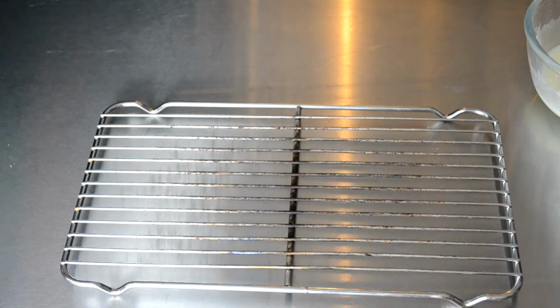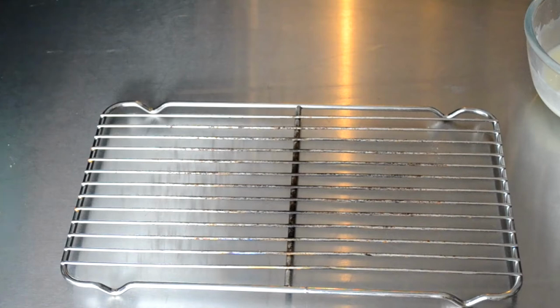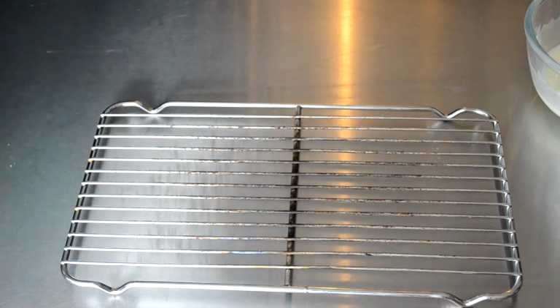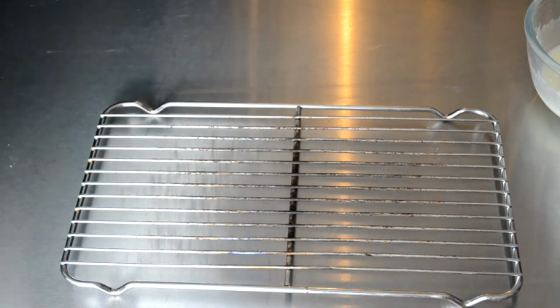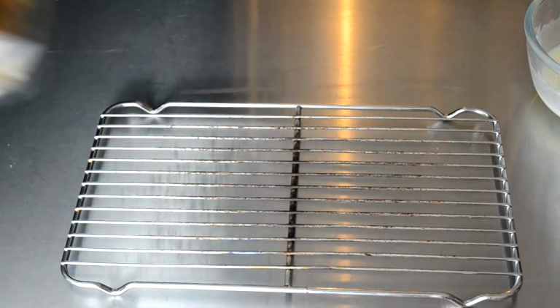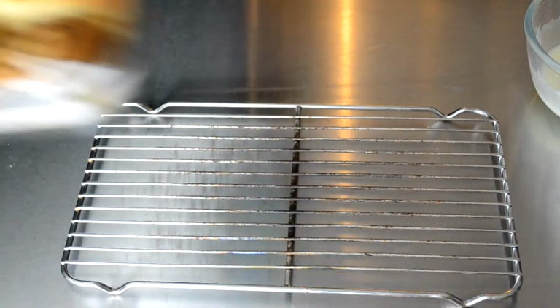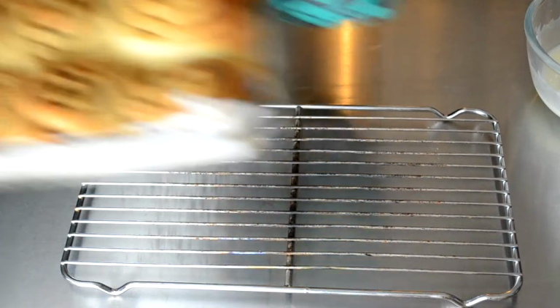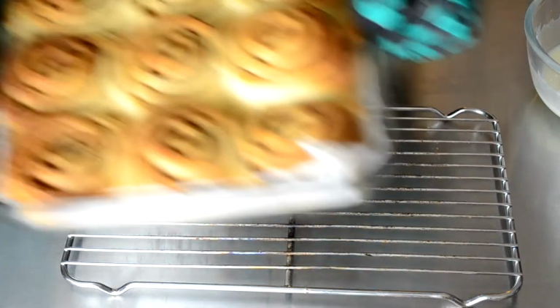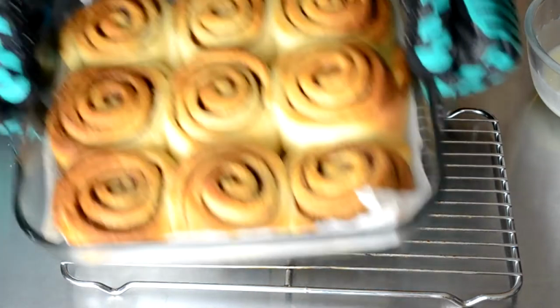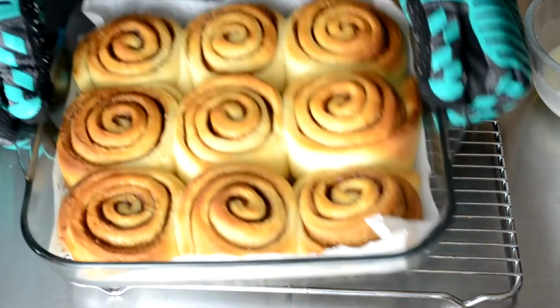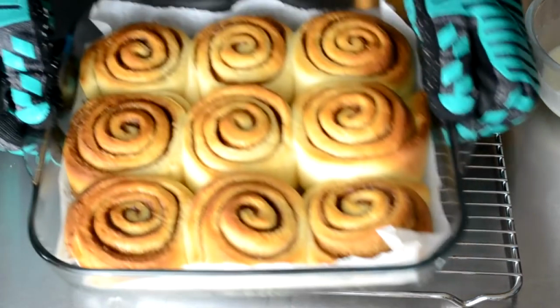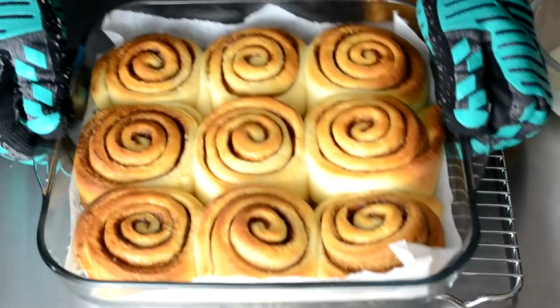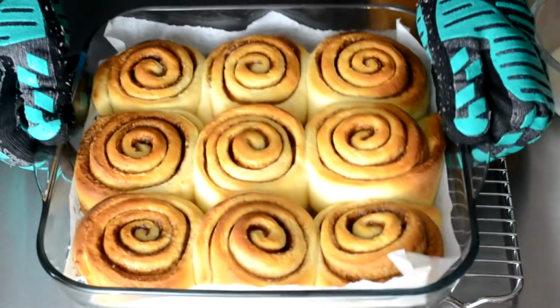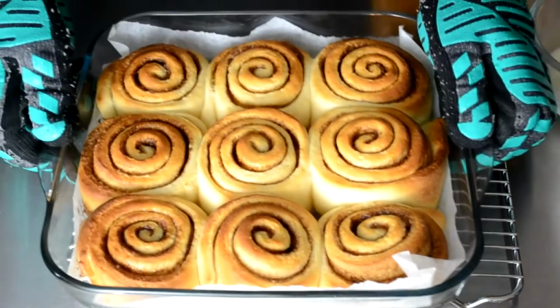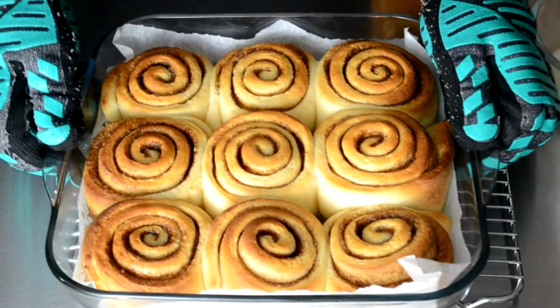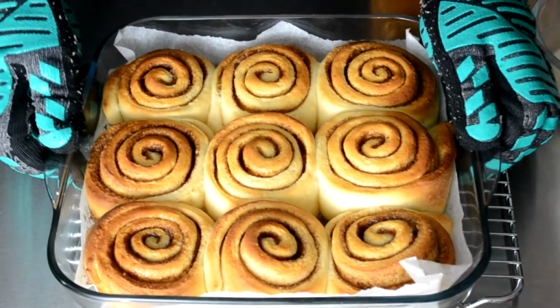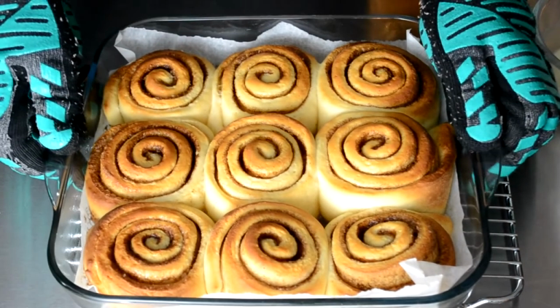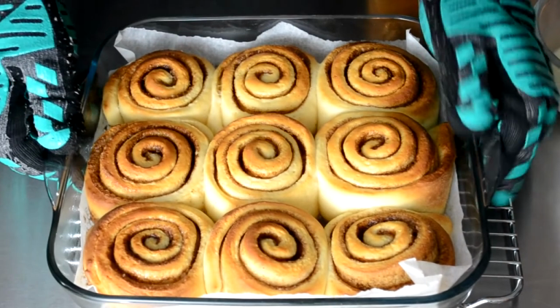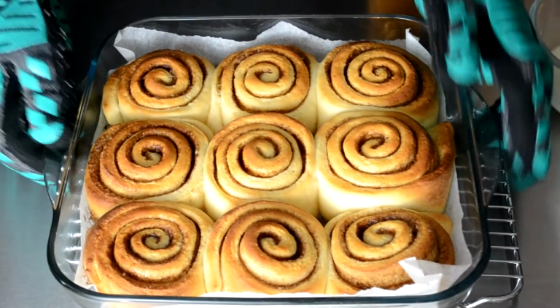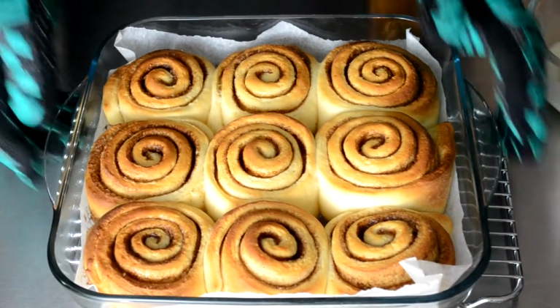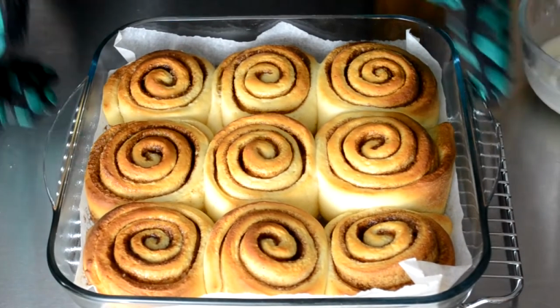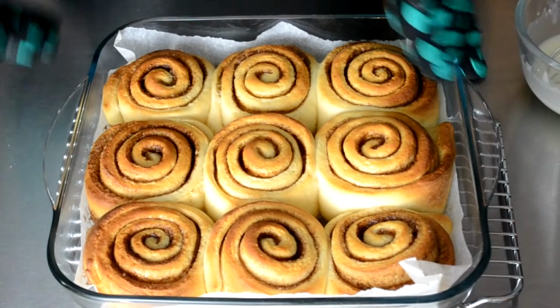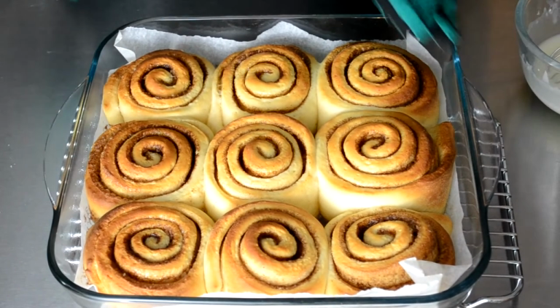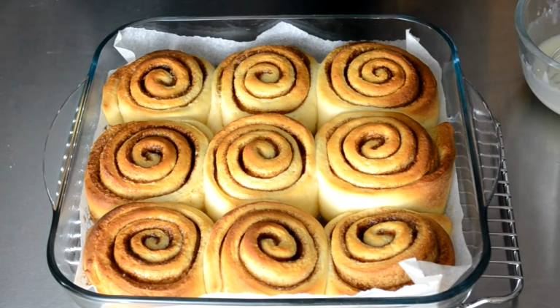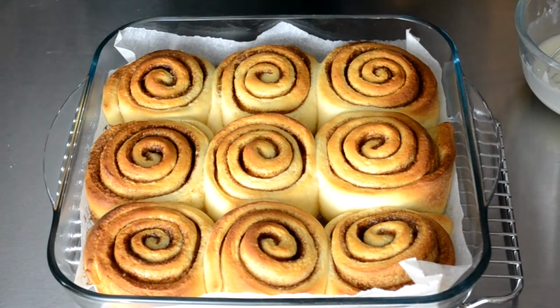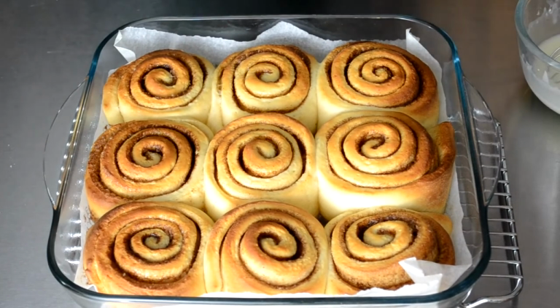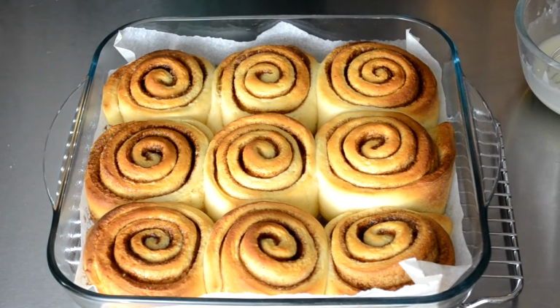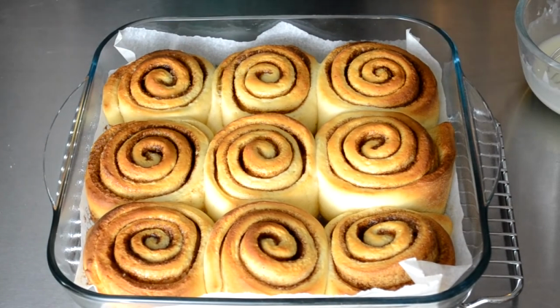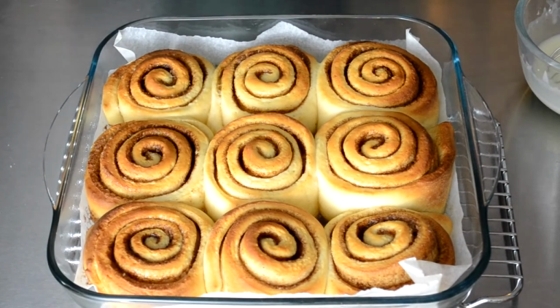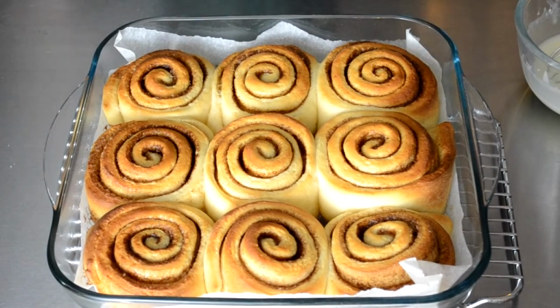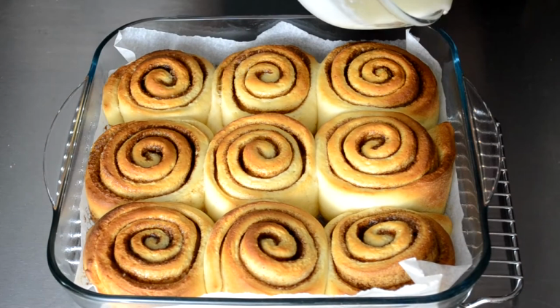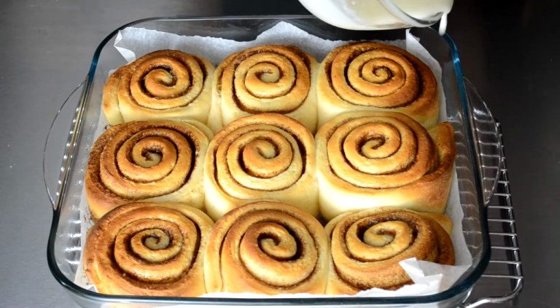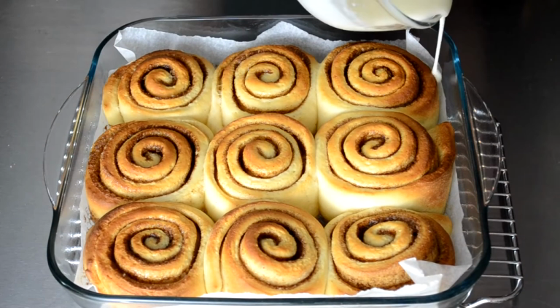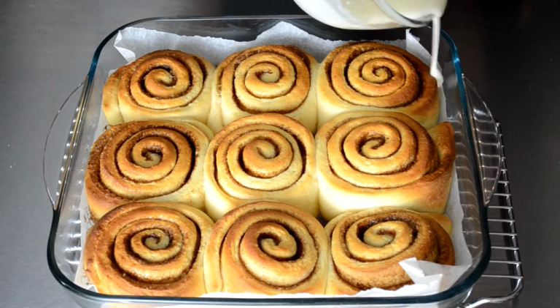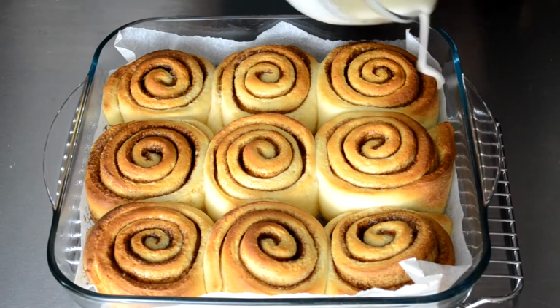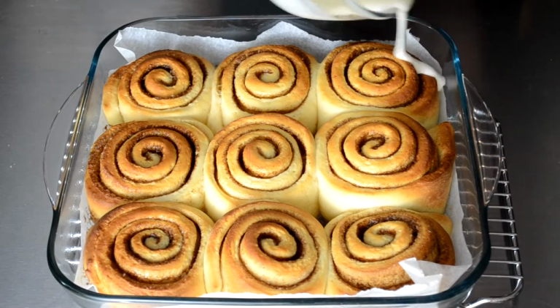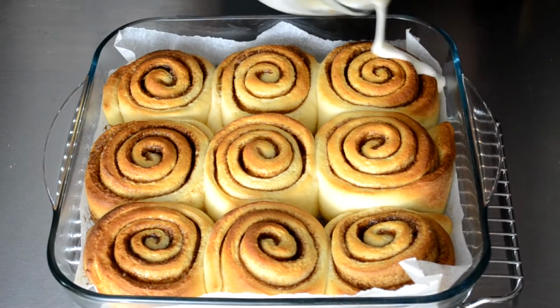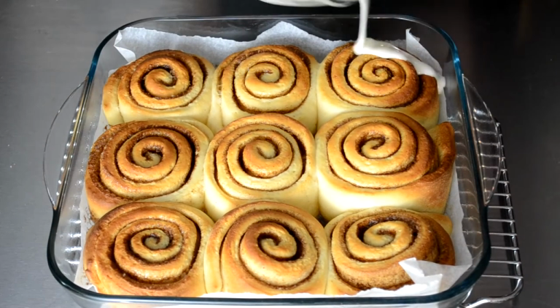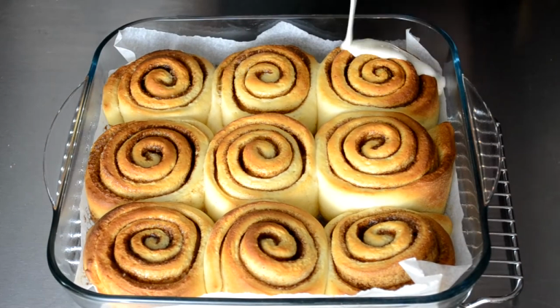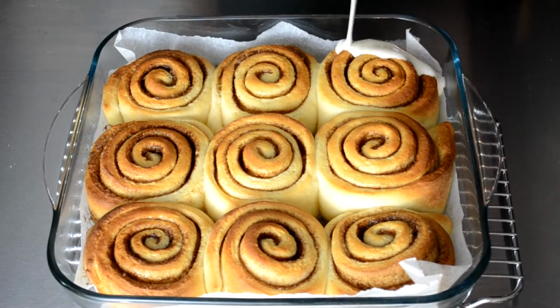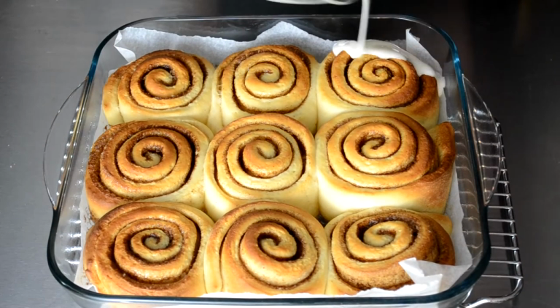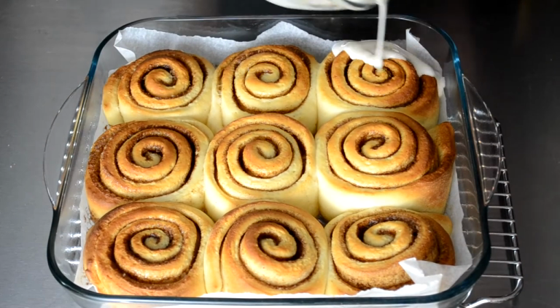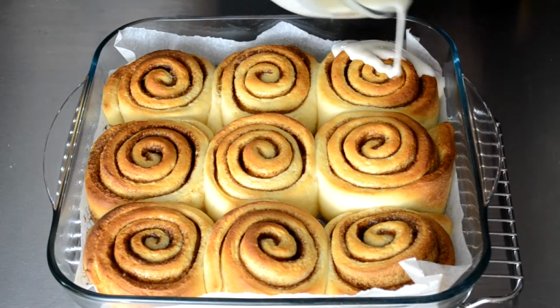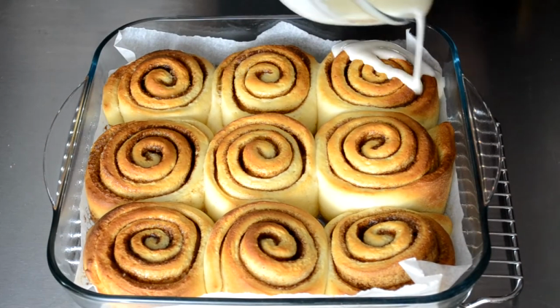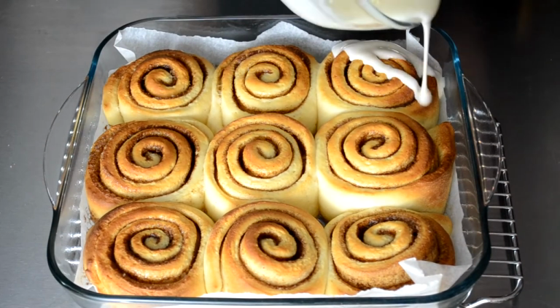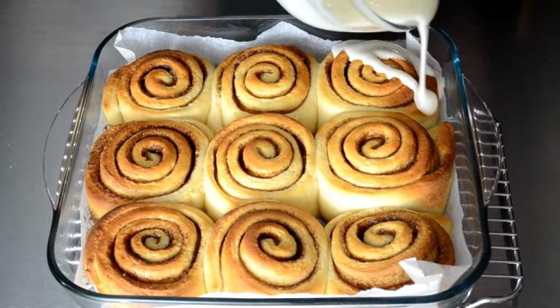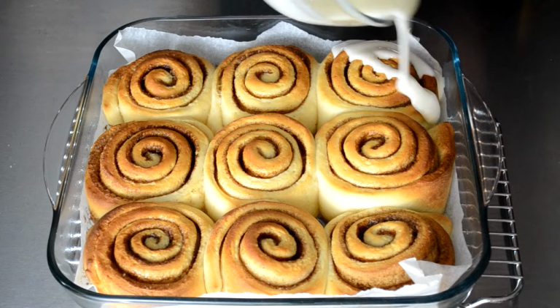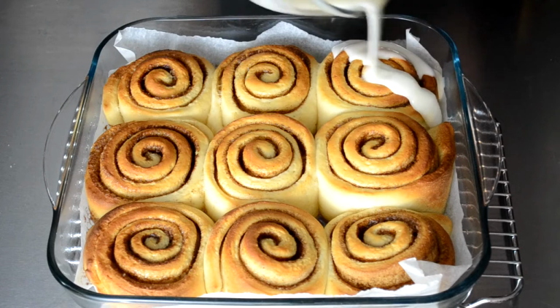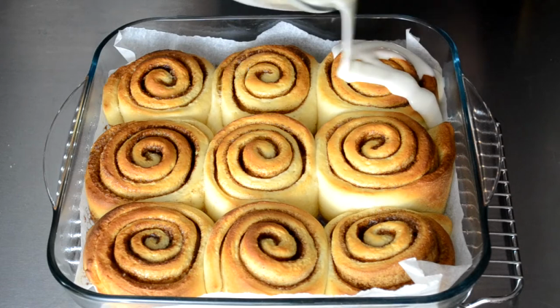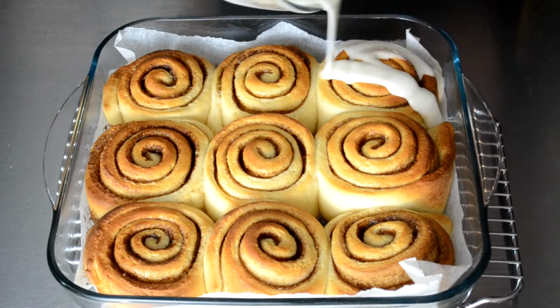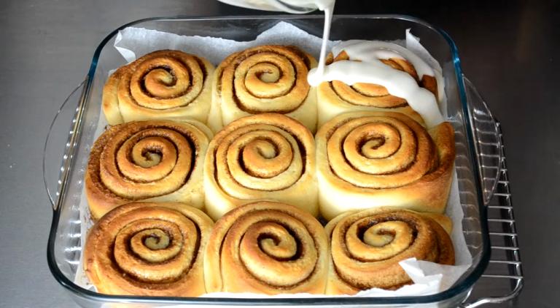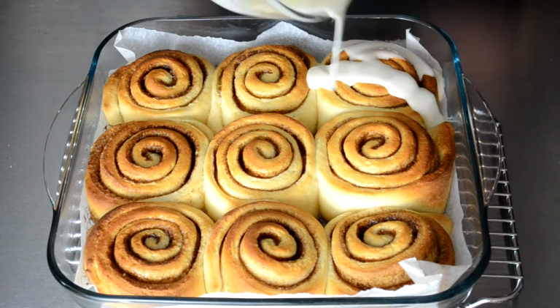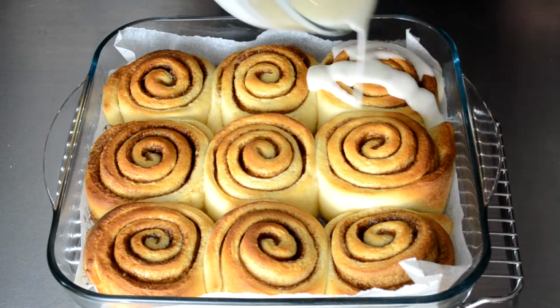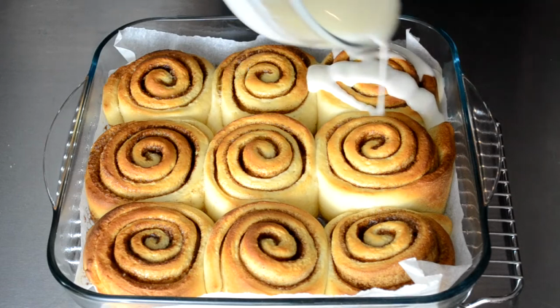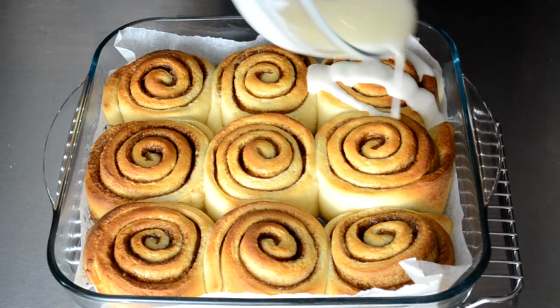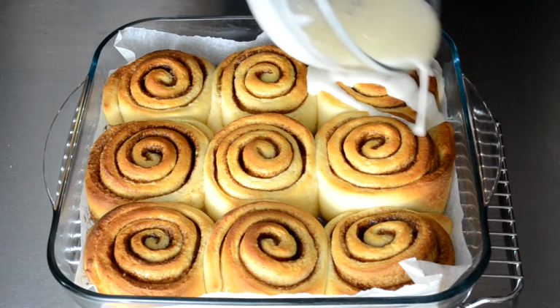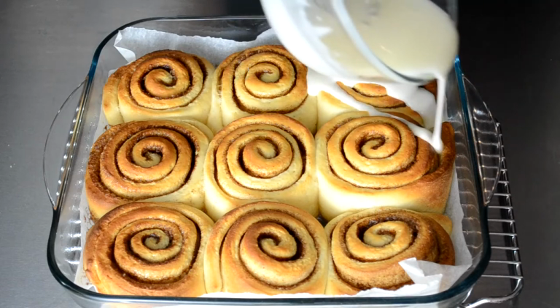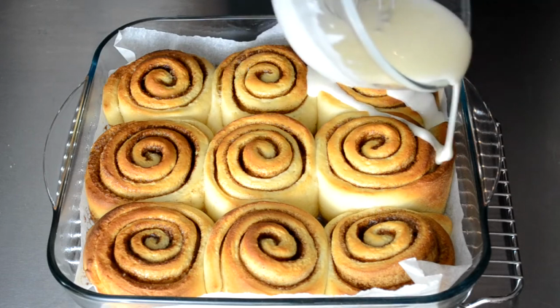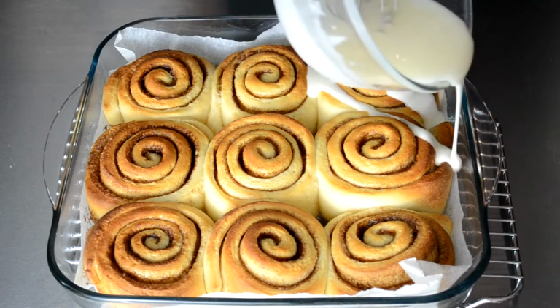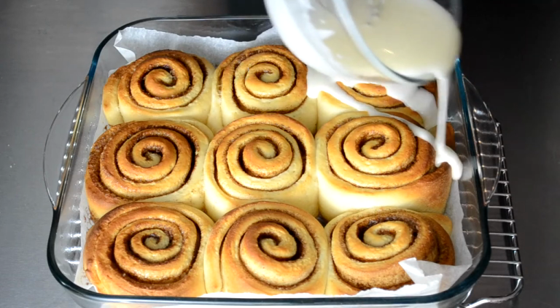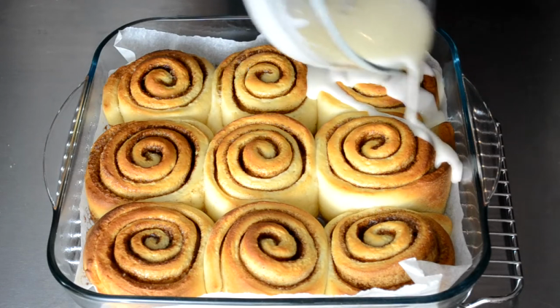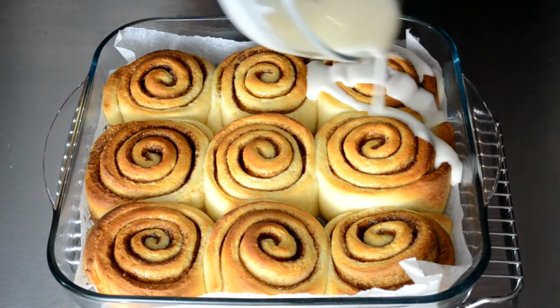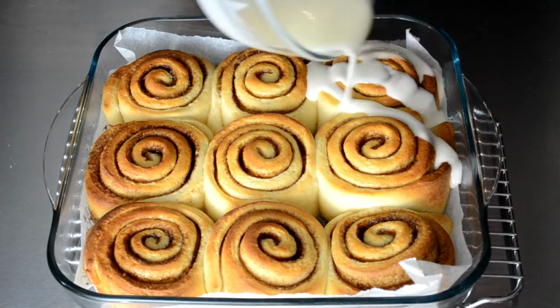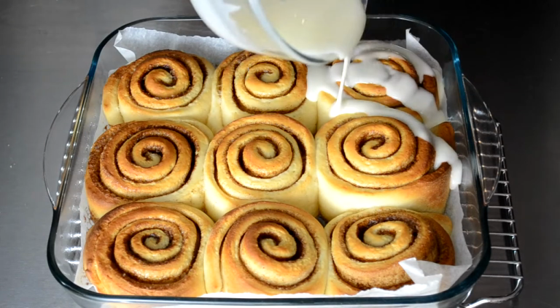Hello and welcome back. Today we're going to show you how to make an incredibly popular snack from Europe and America: cinnamon rolls.